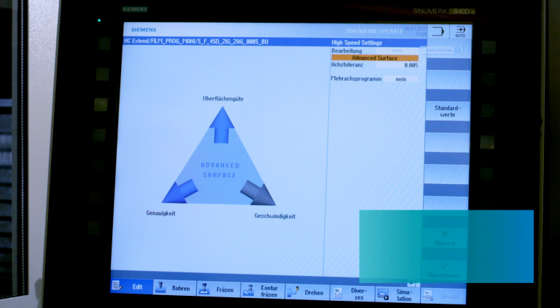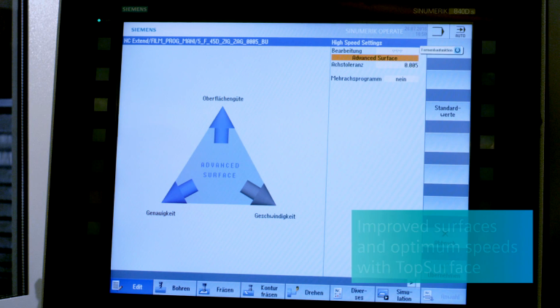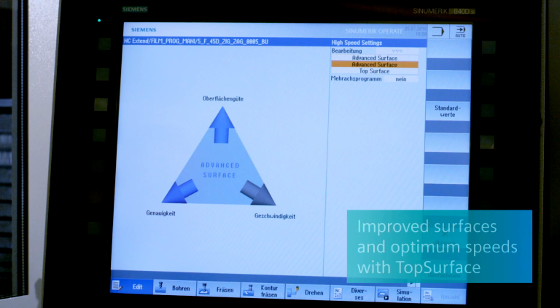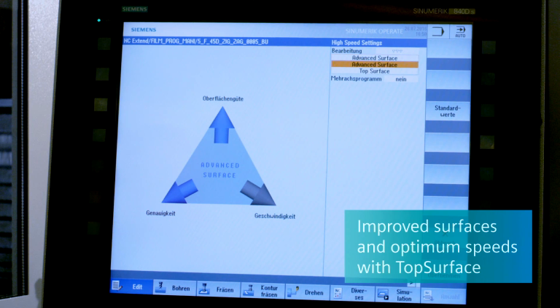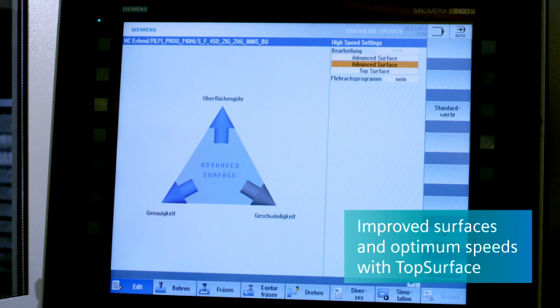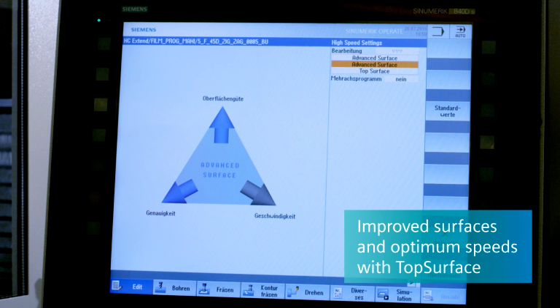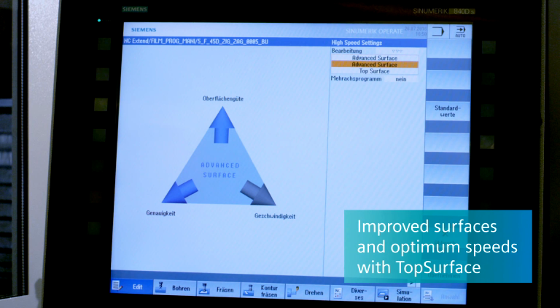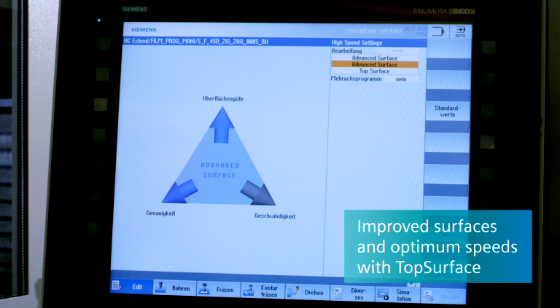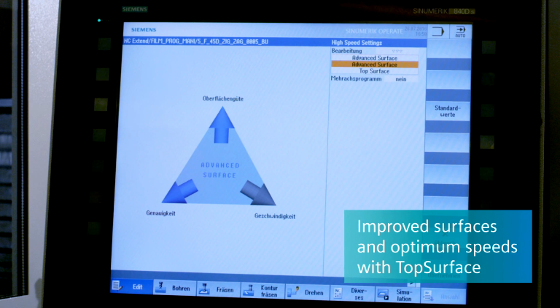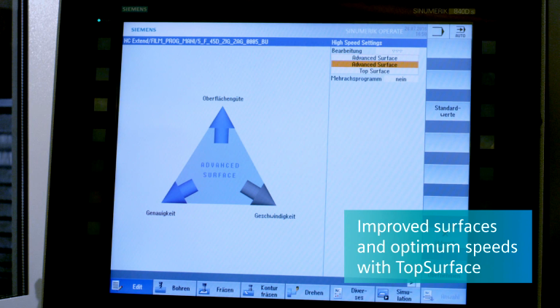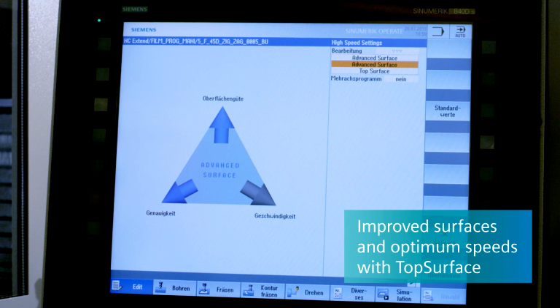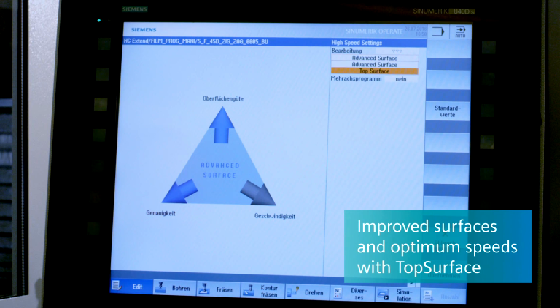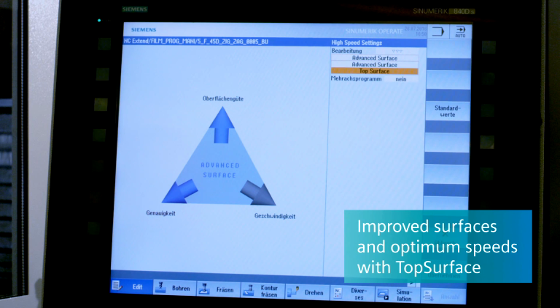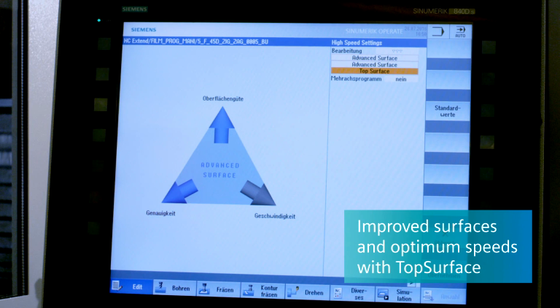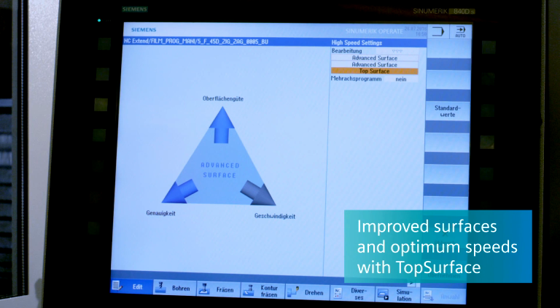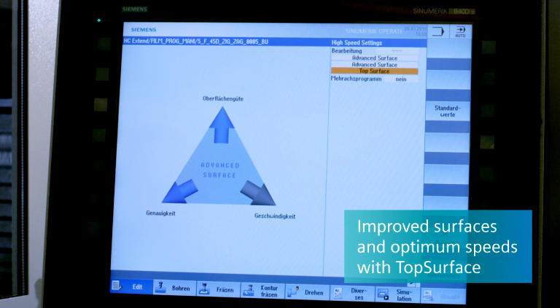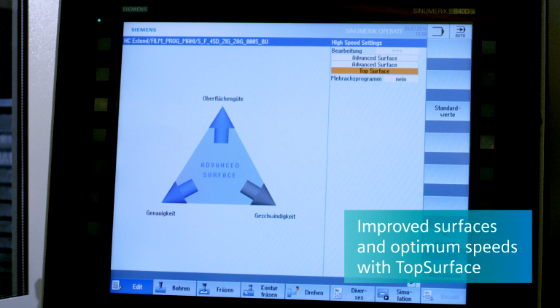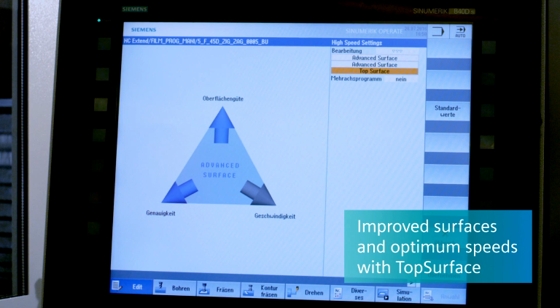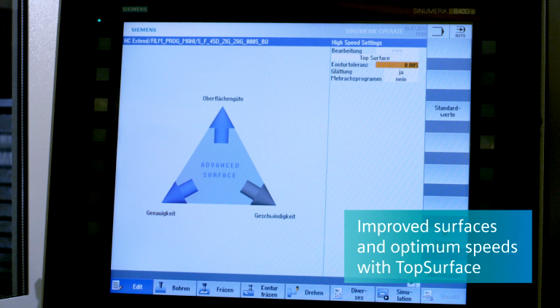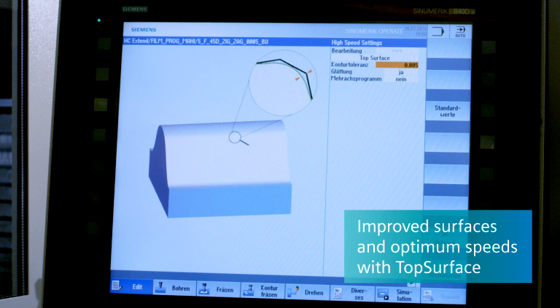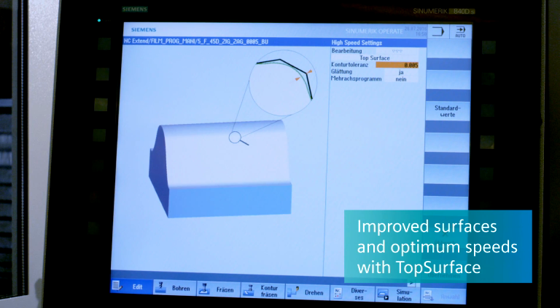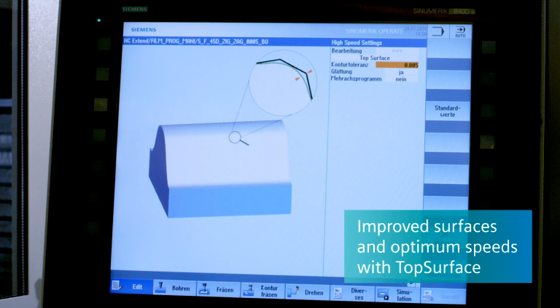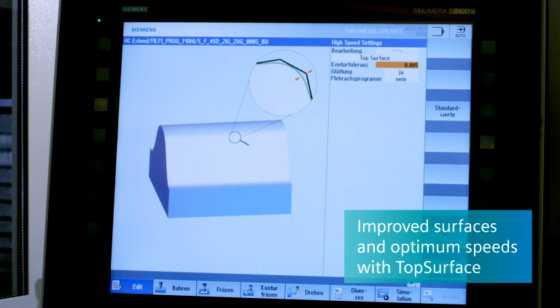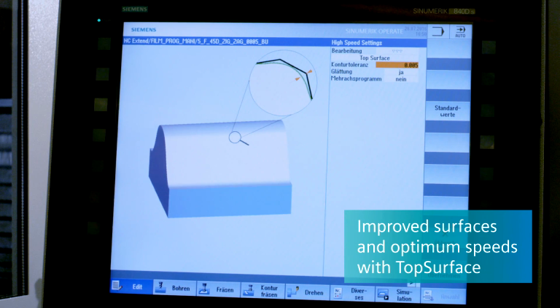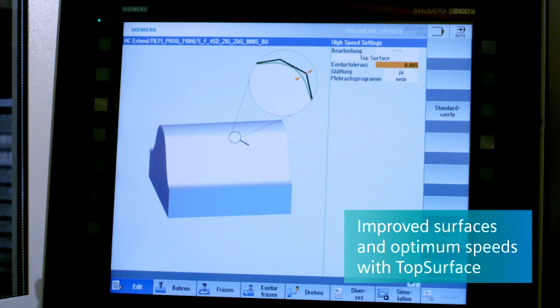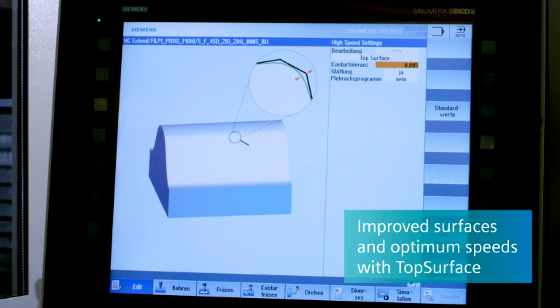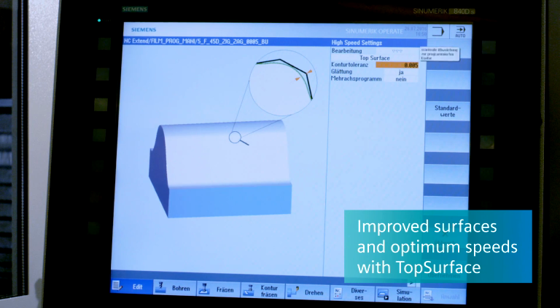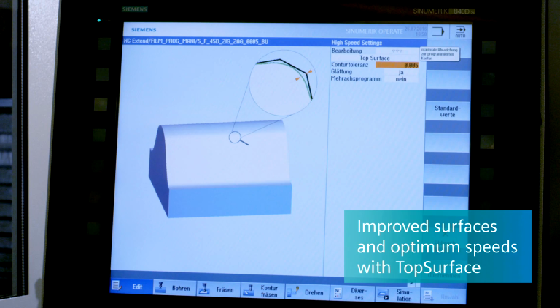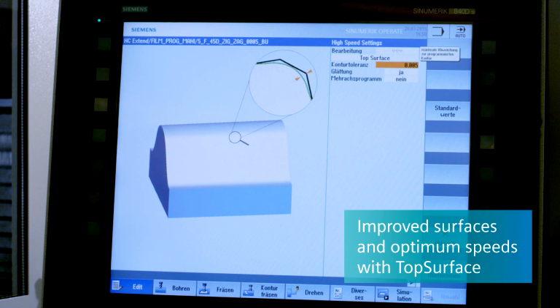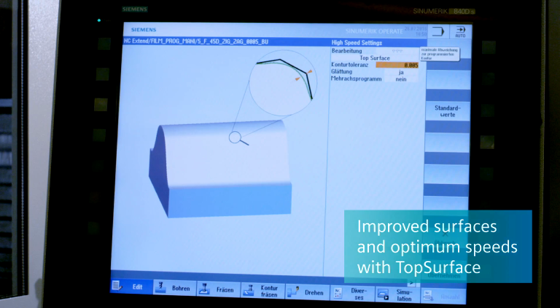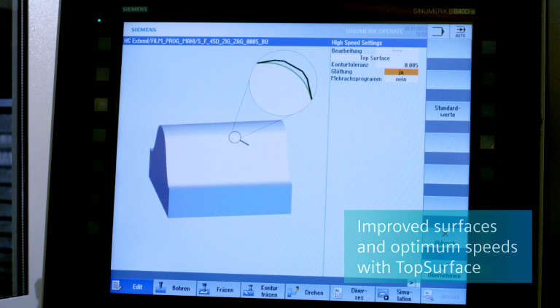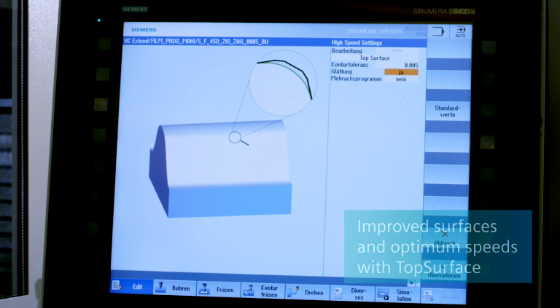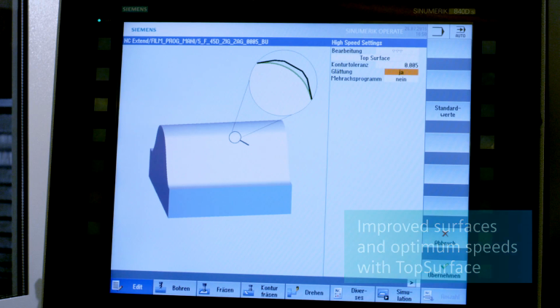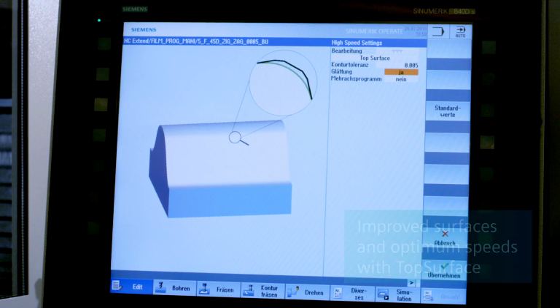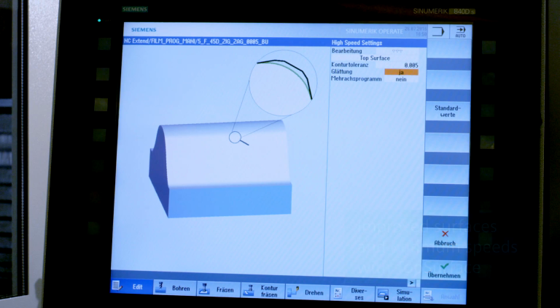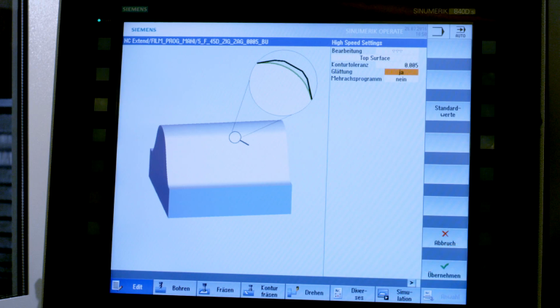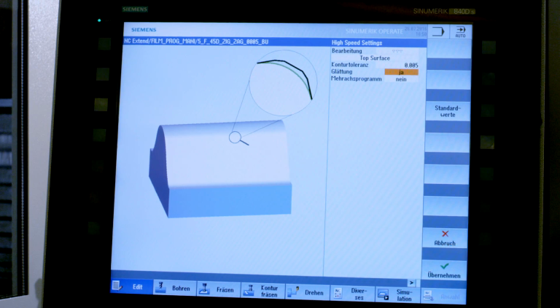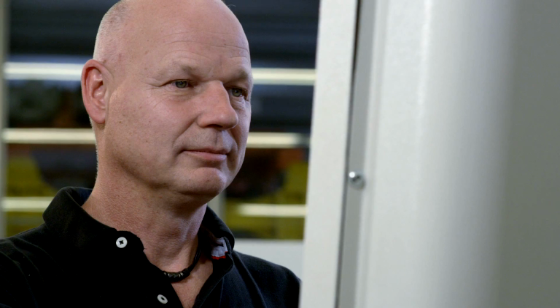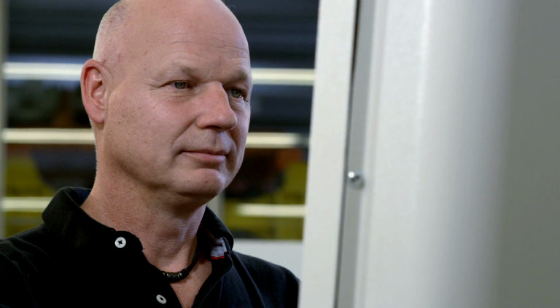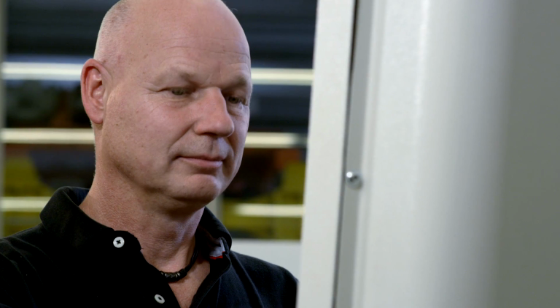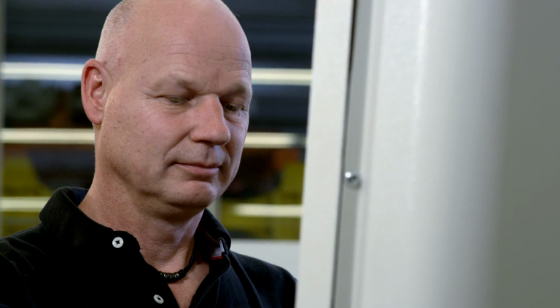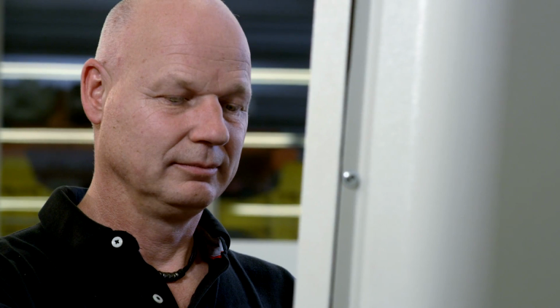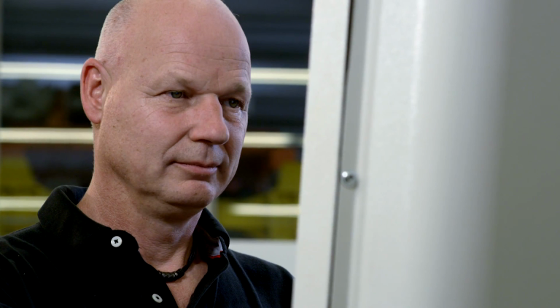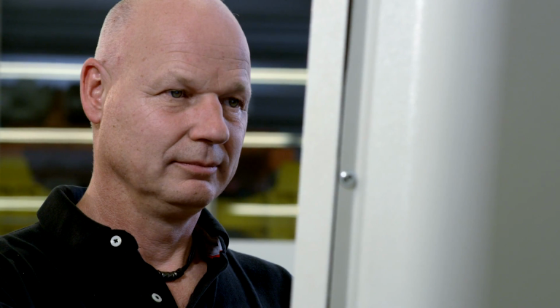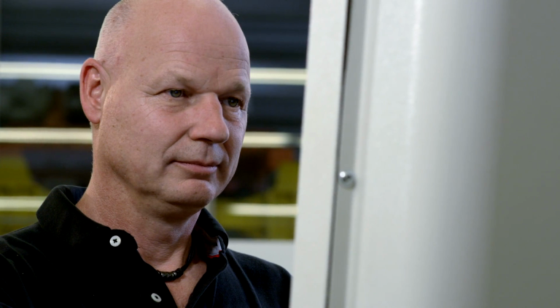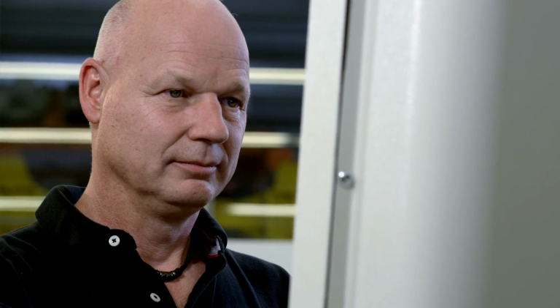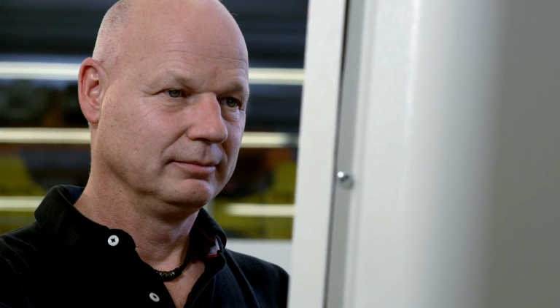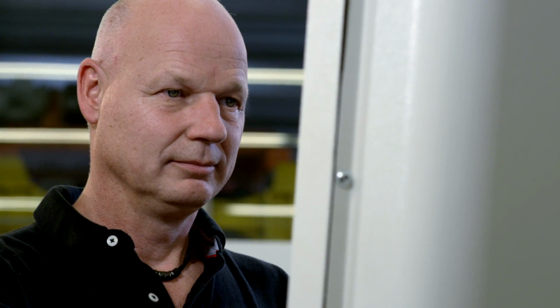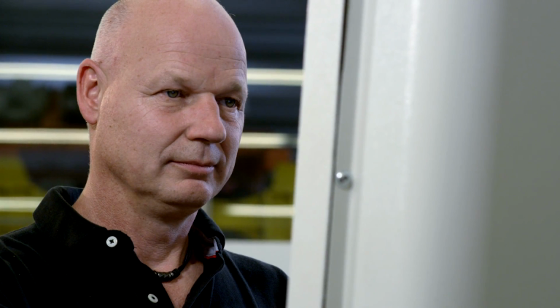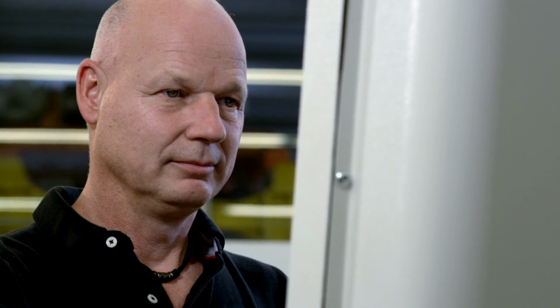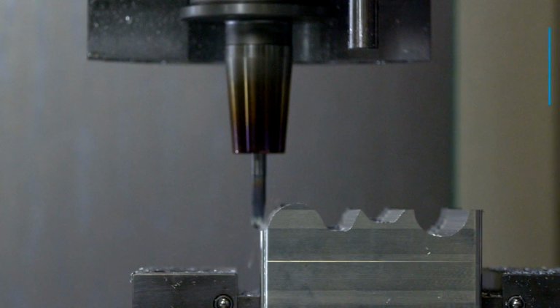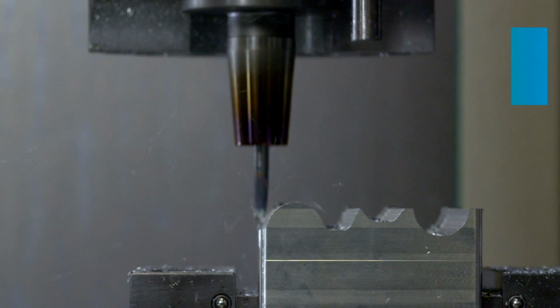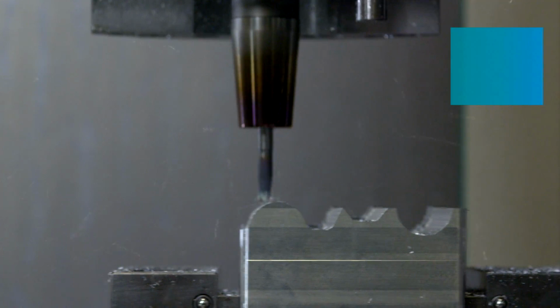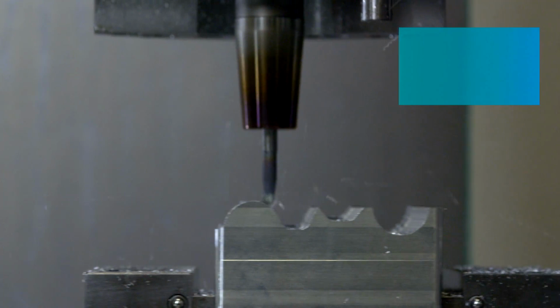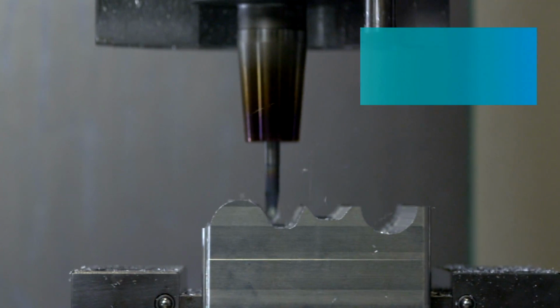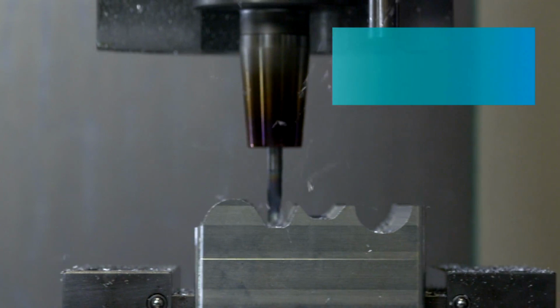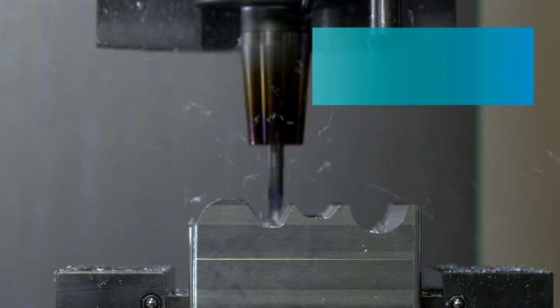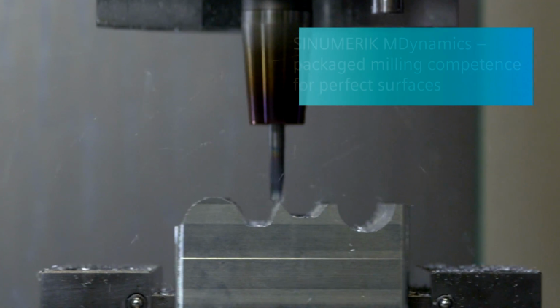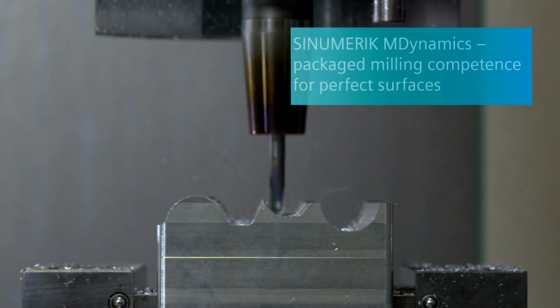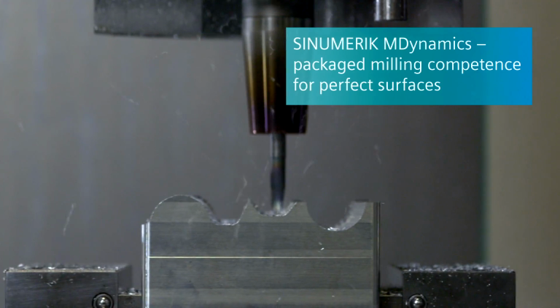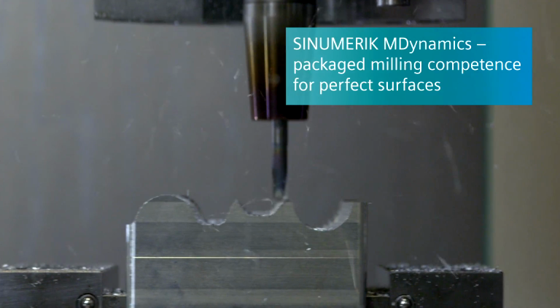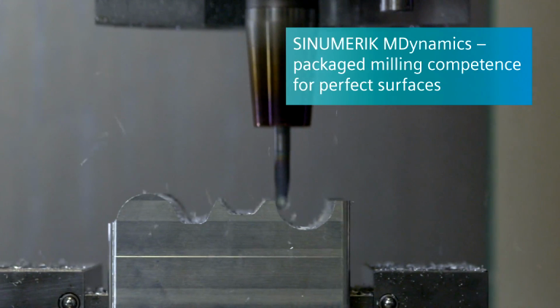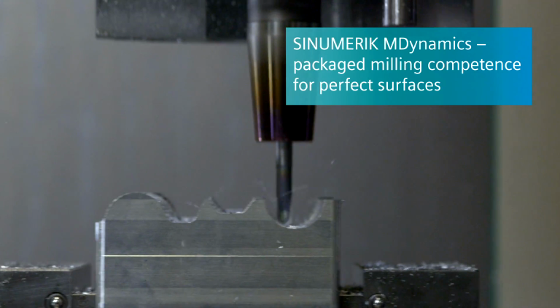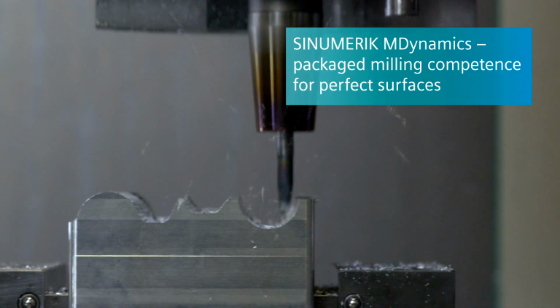With Top Surface, Siemens optimizes the milling paths, which leads to even better surfaces with optimum machining speeds.